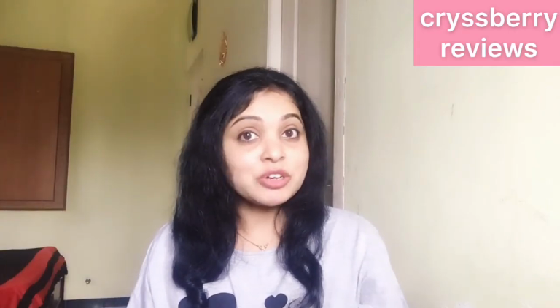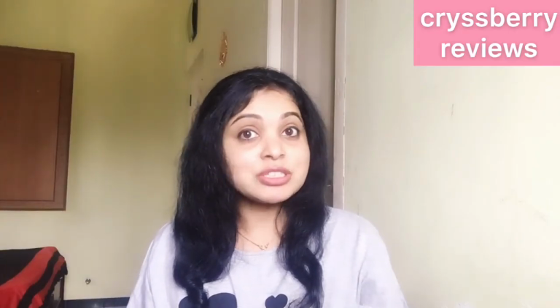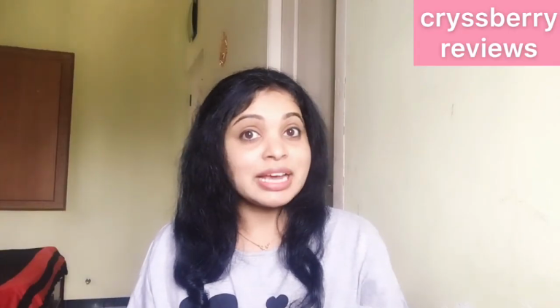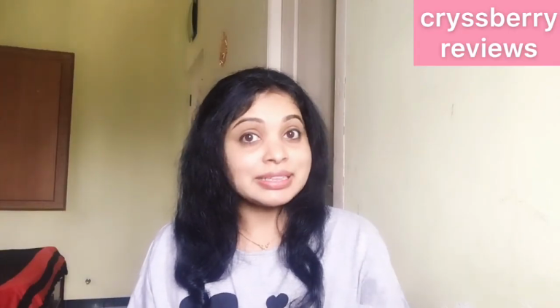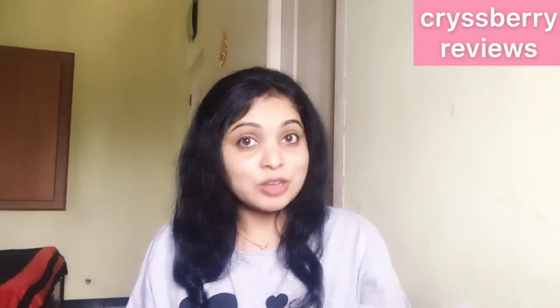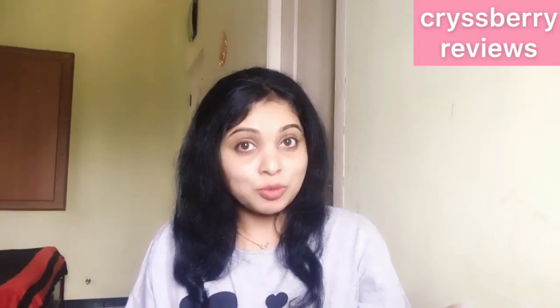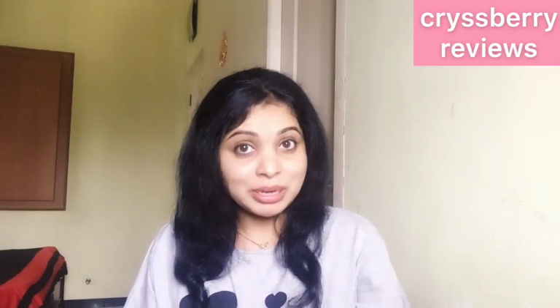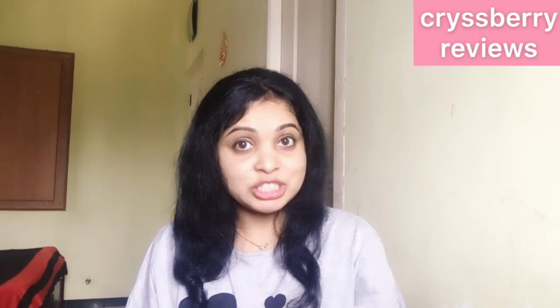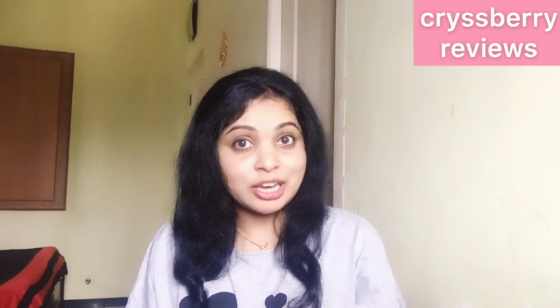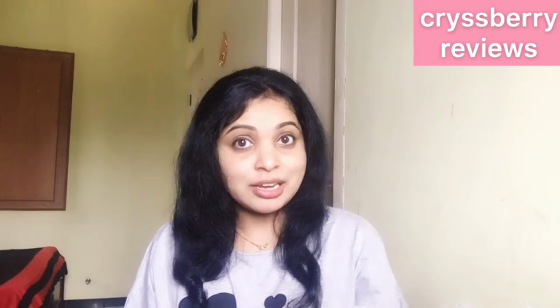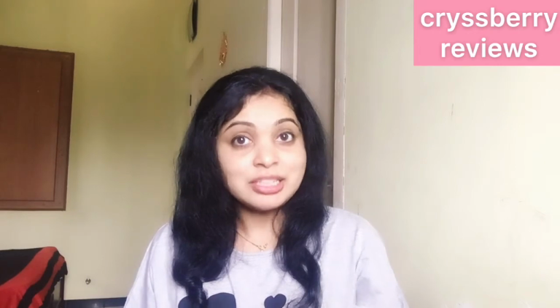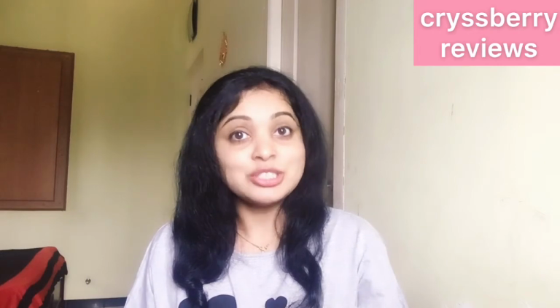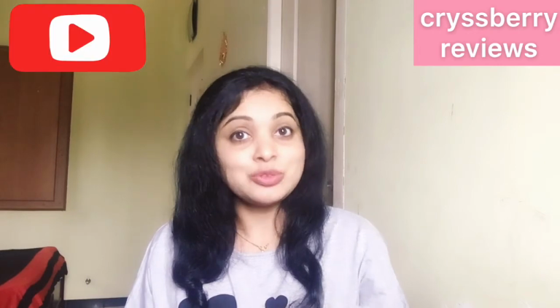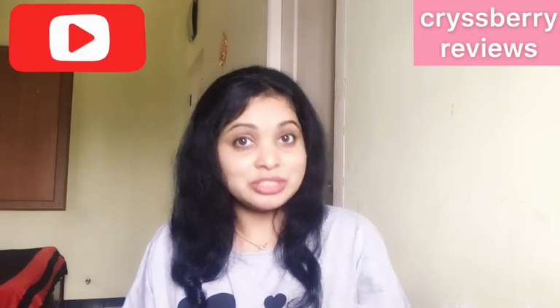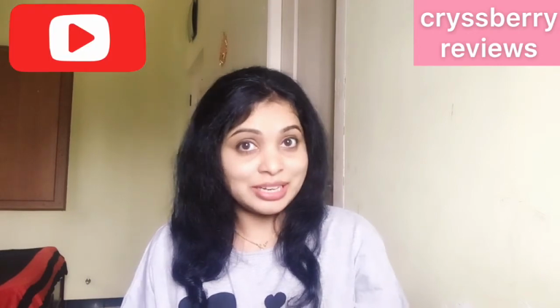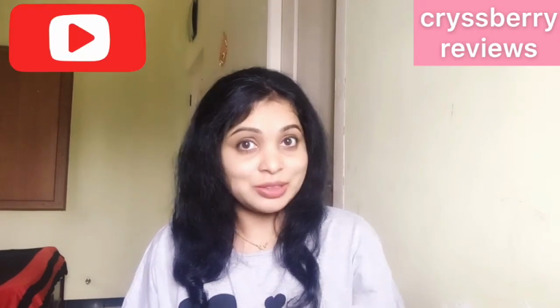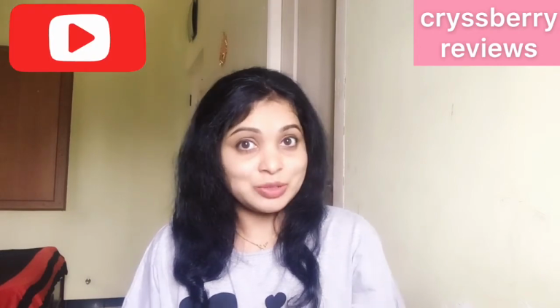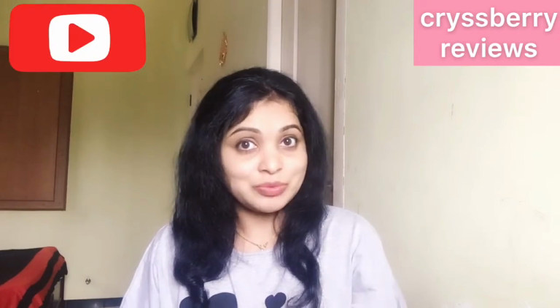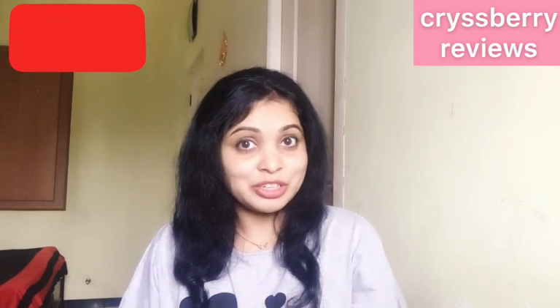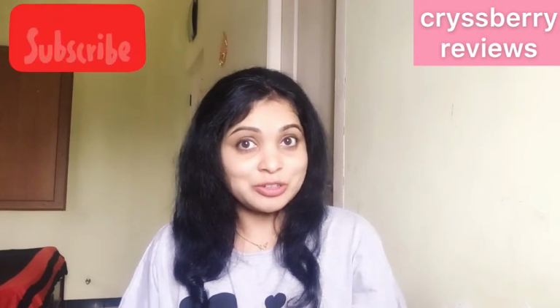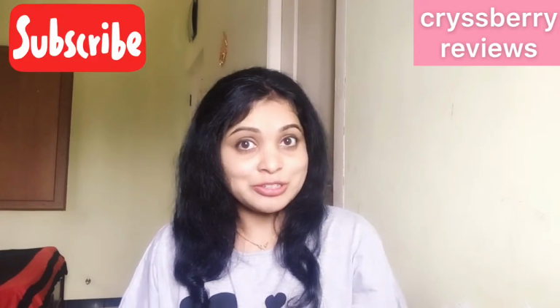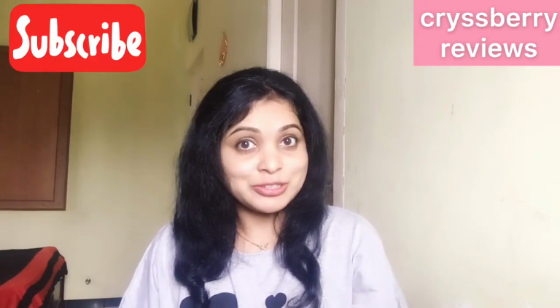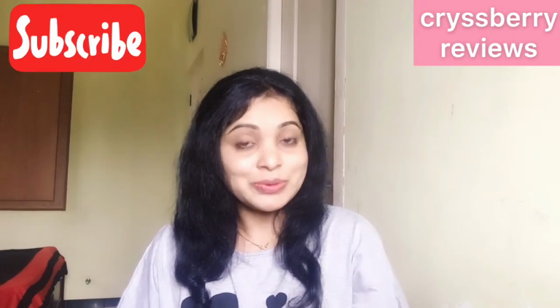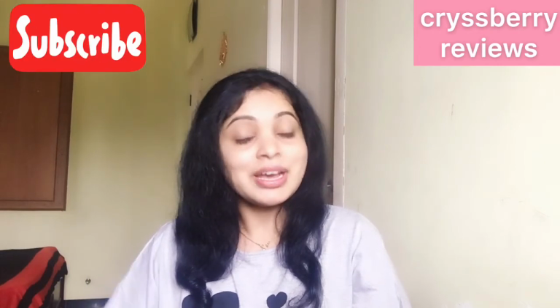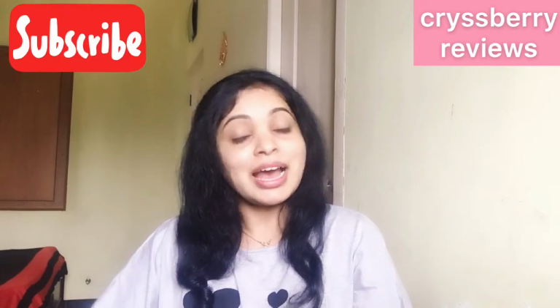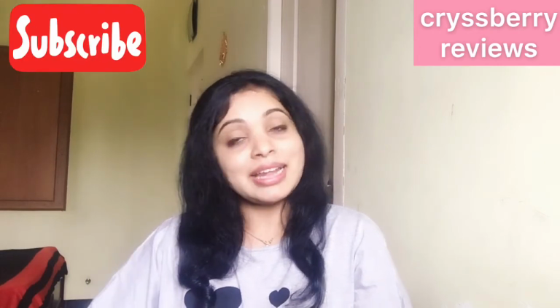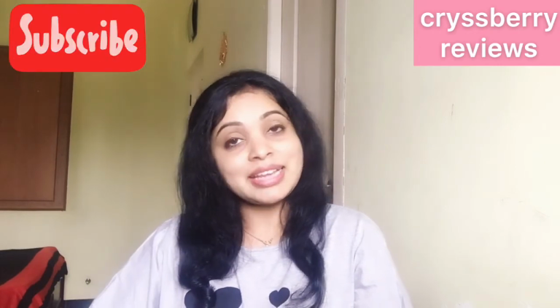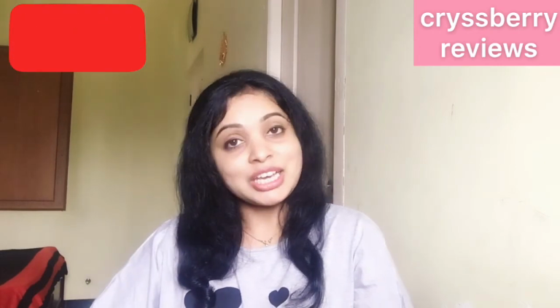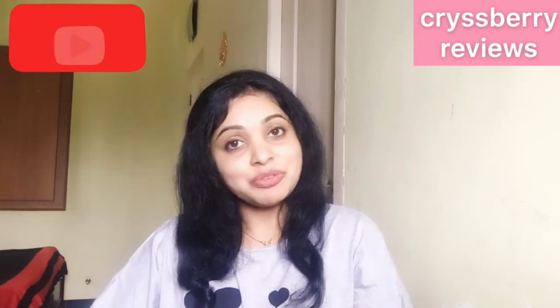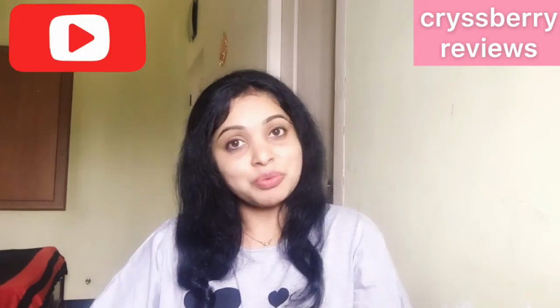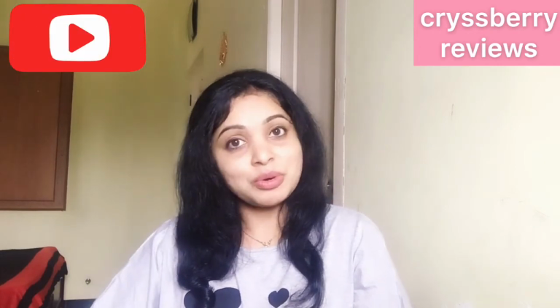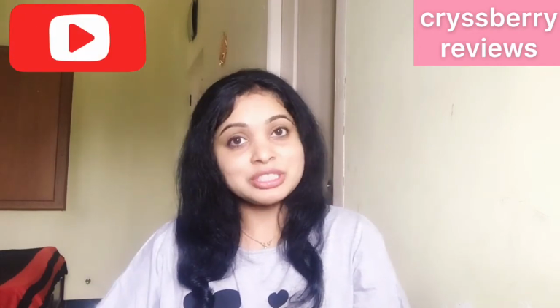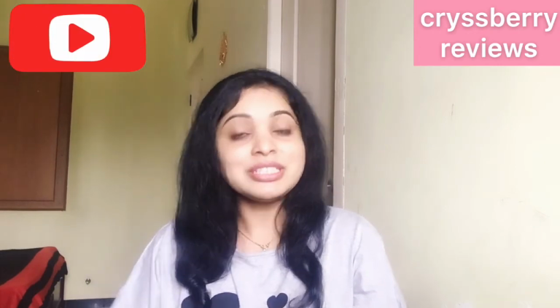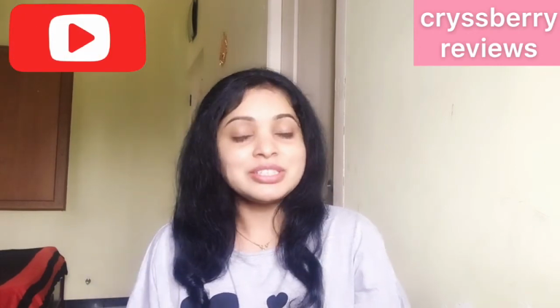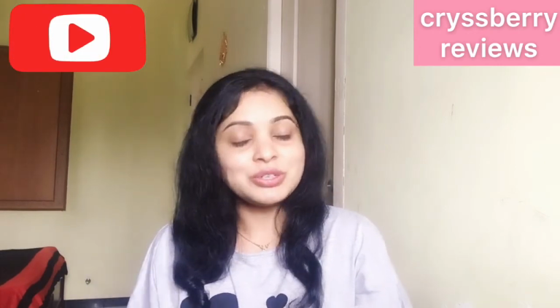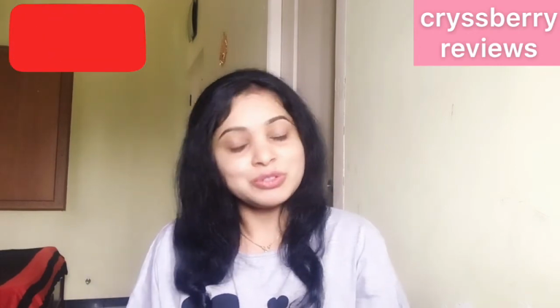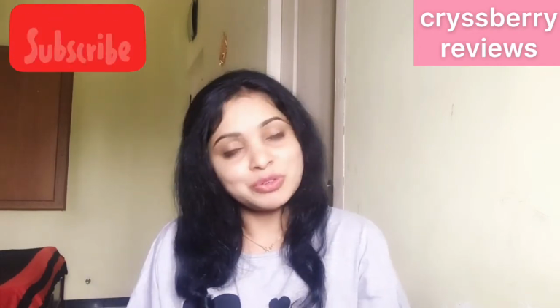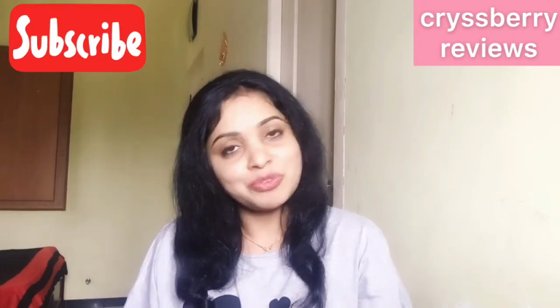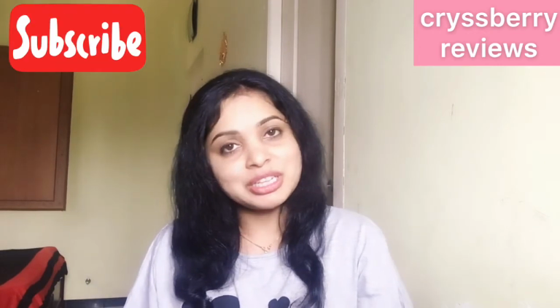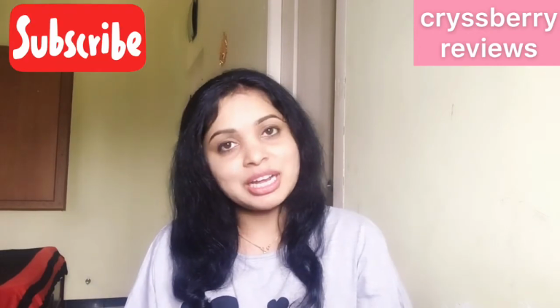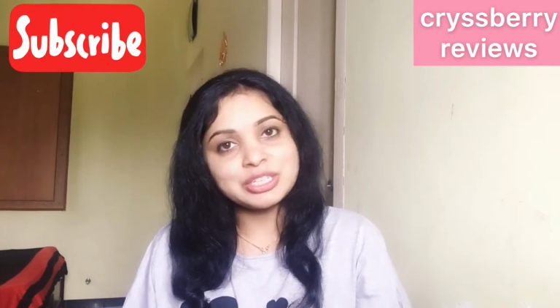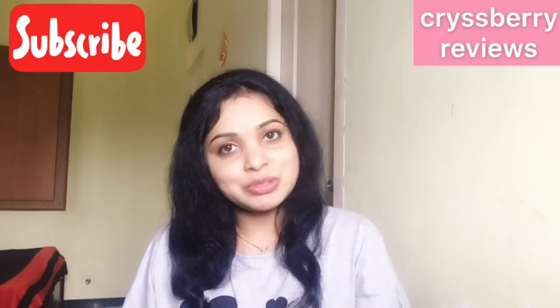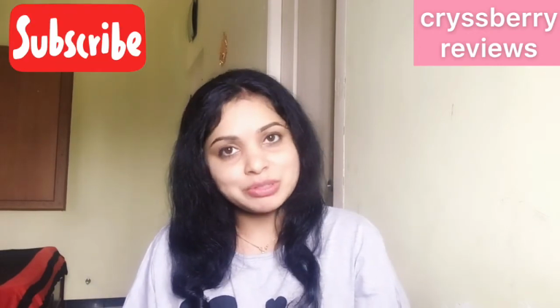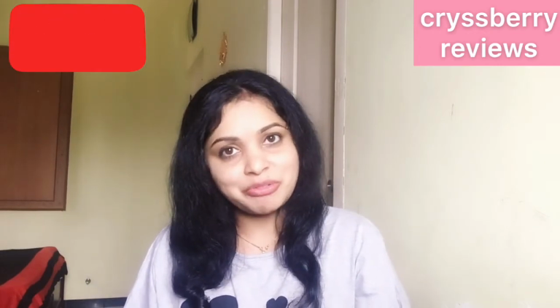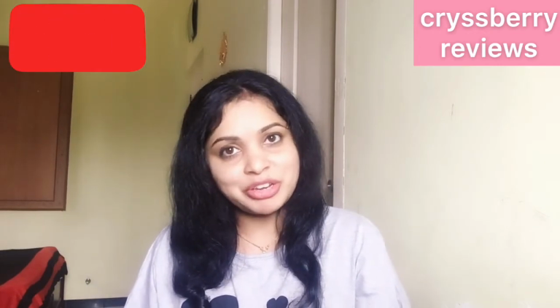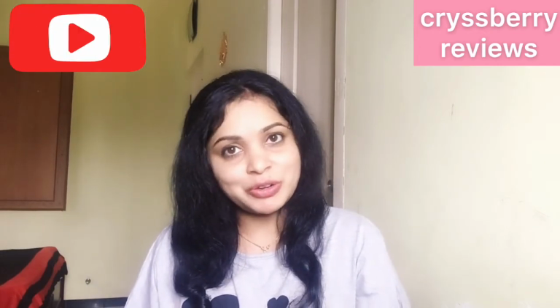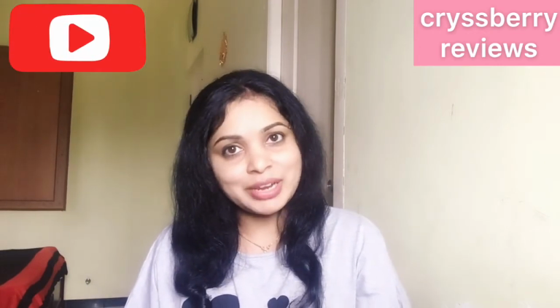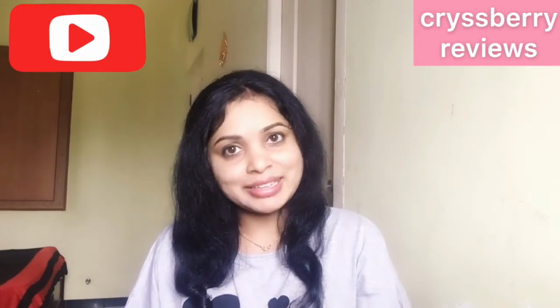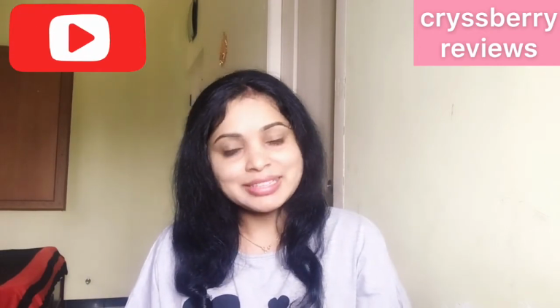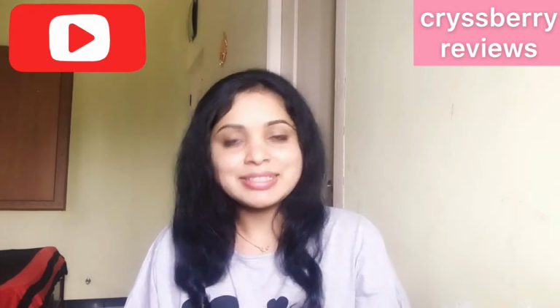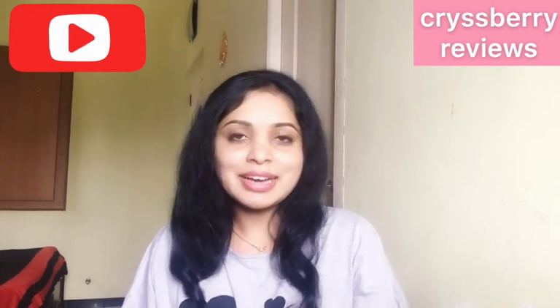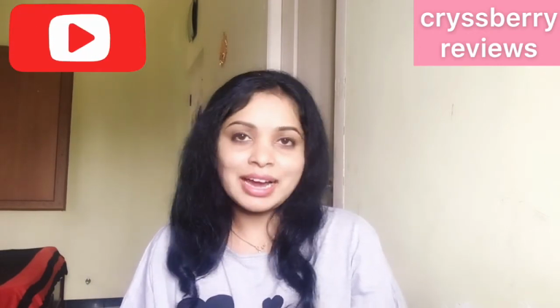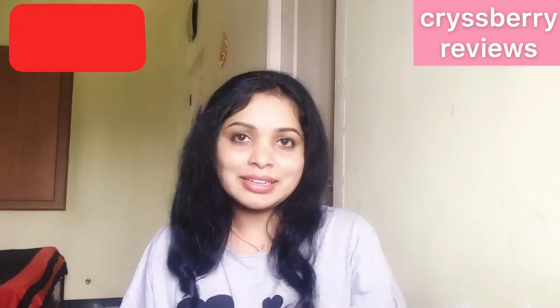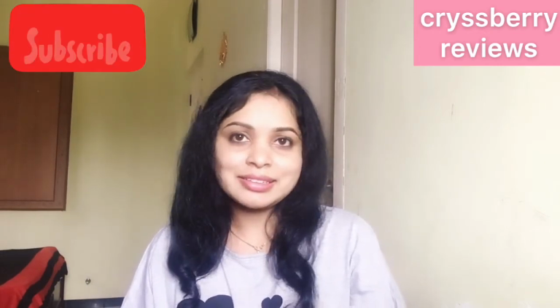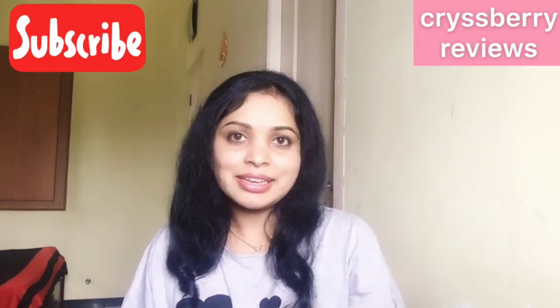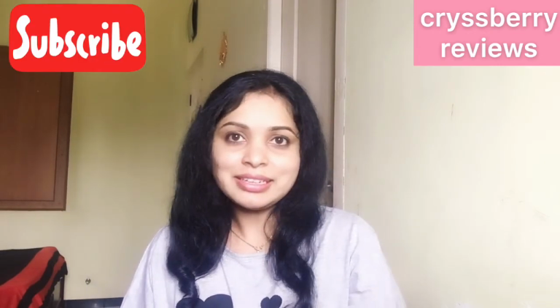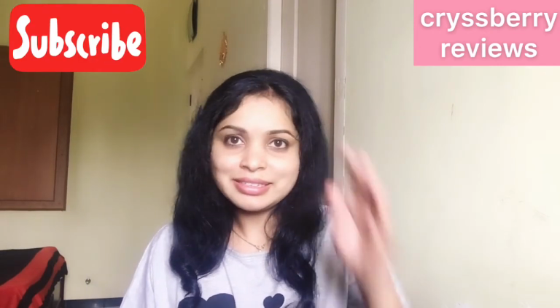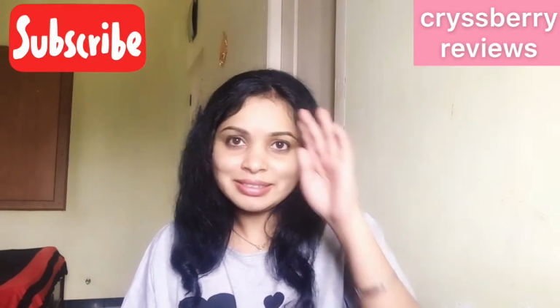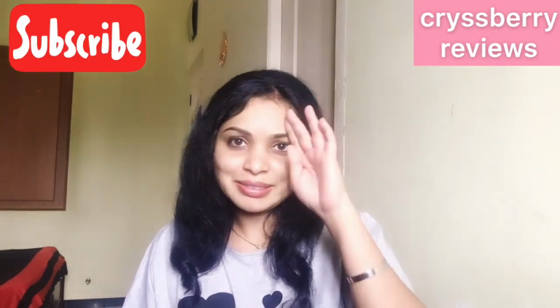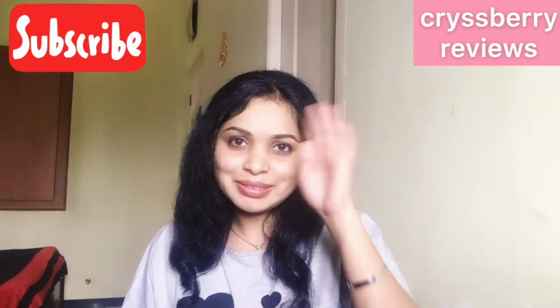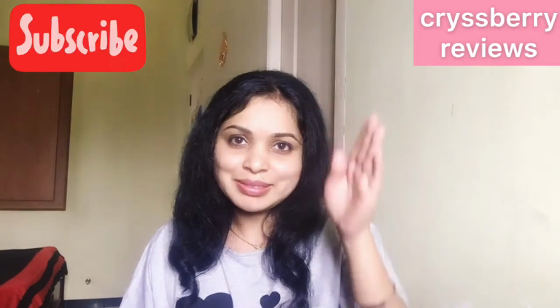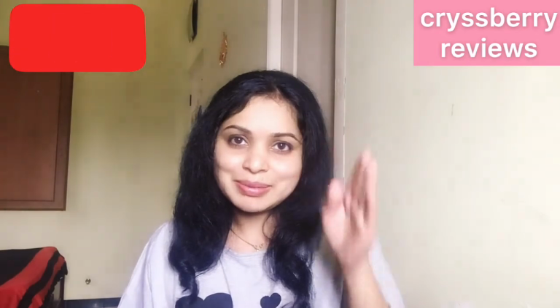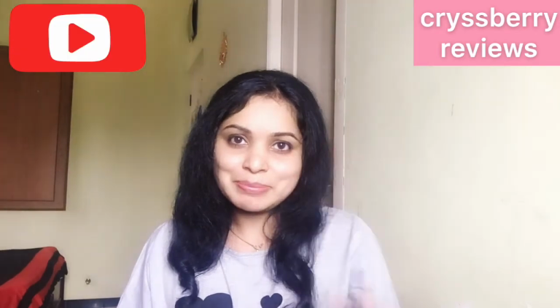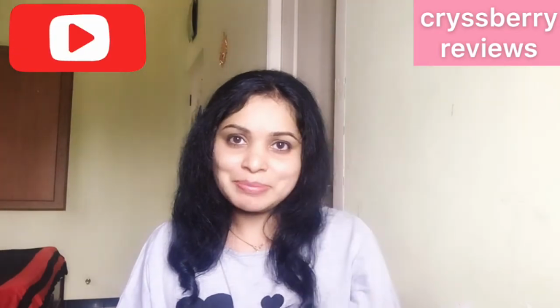If you like this video and found it helpful, there are many useful videos like this on my channel — do check those out too. Thank you for watching. See you soon with another useful video. Until then, bye!